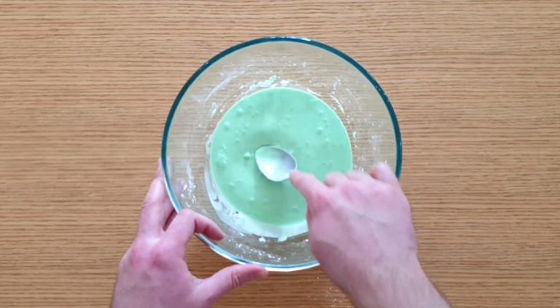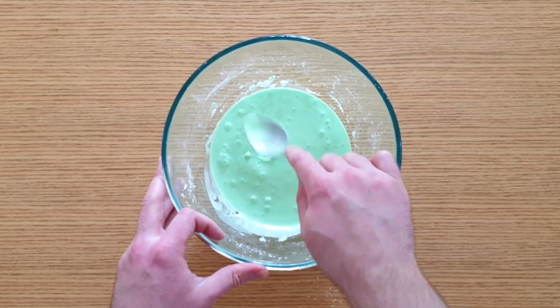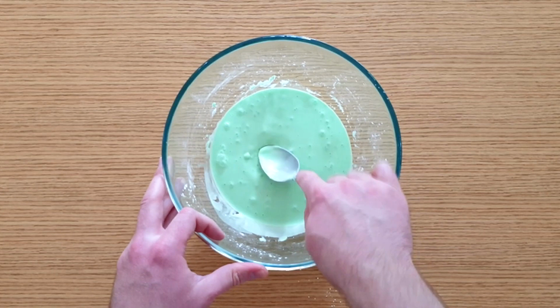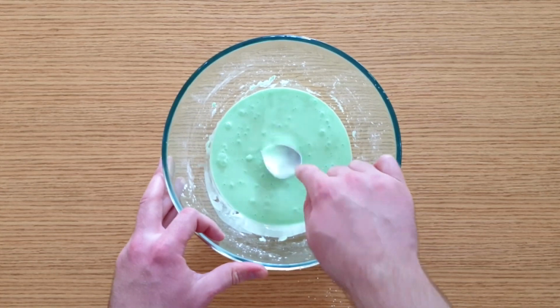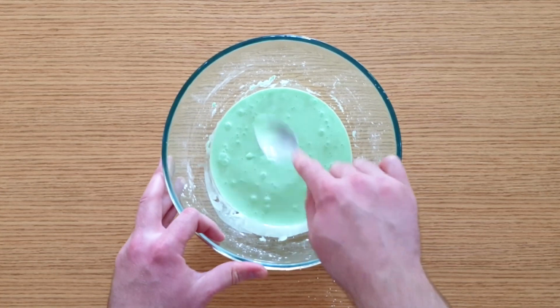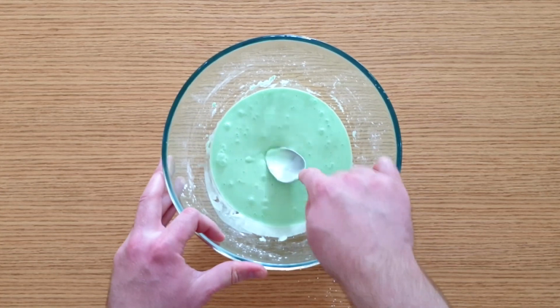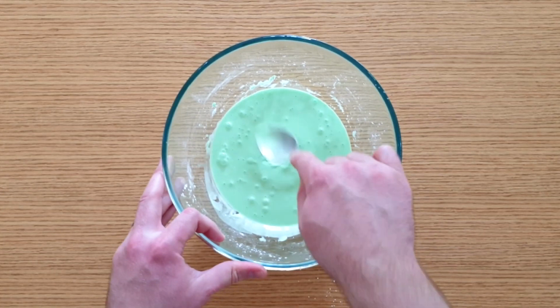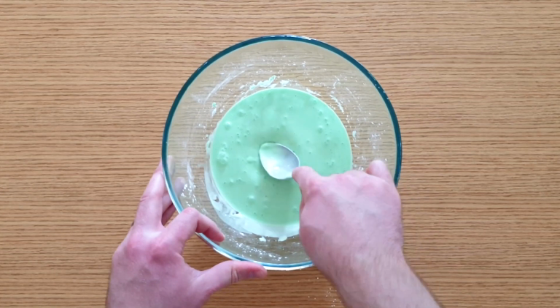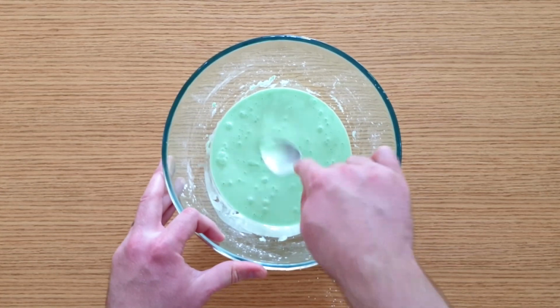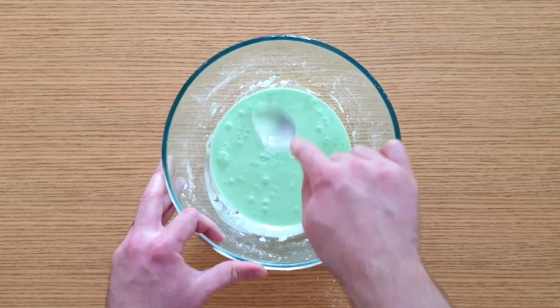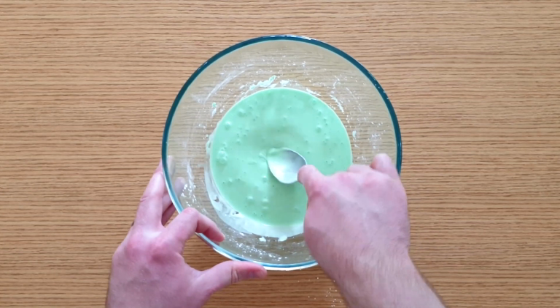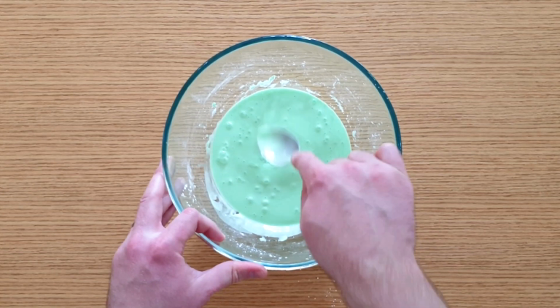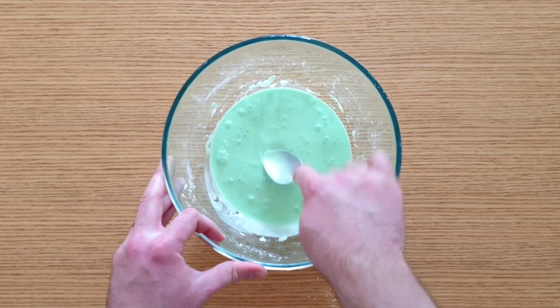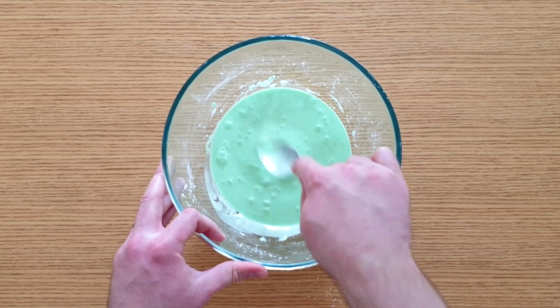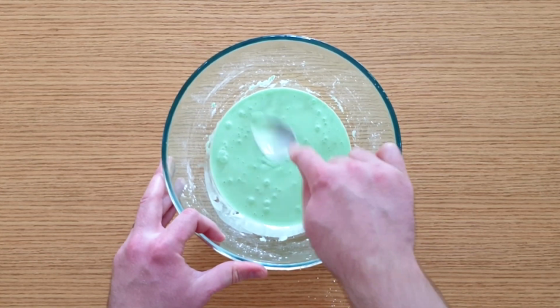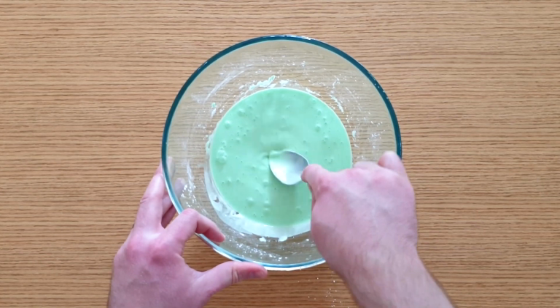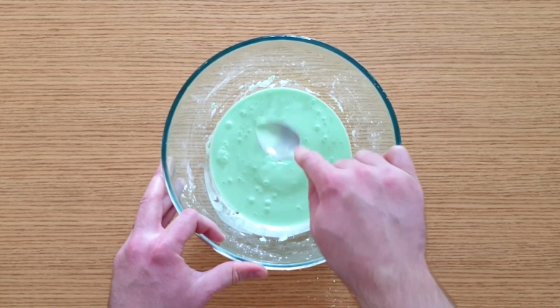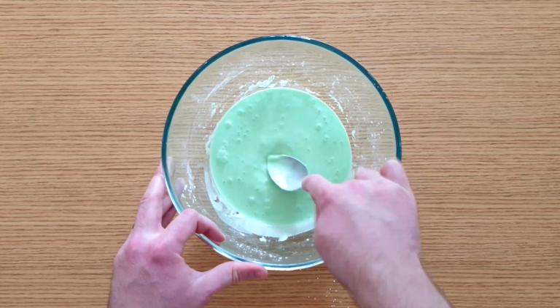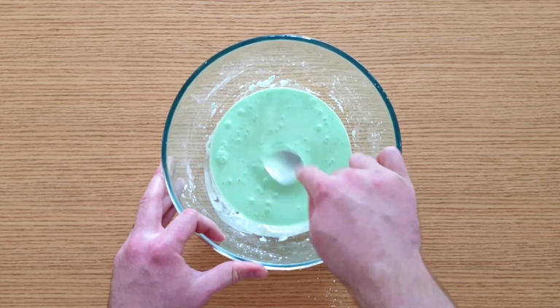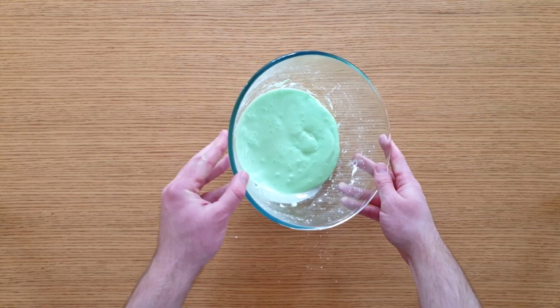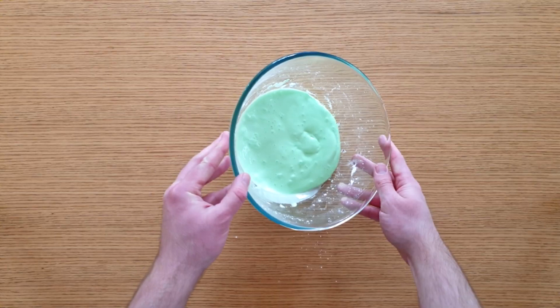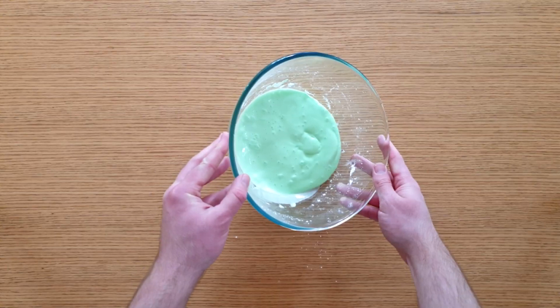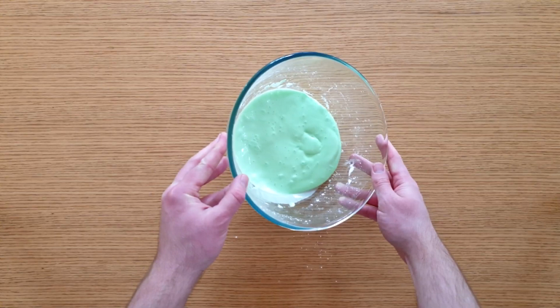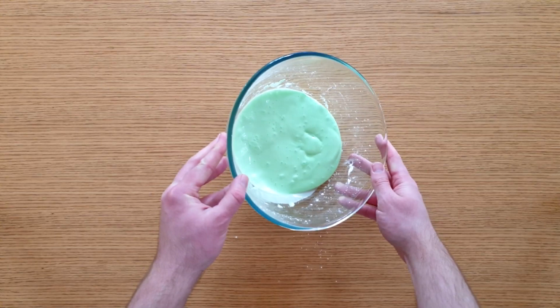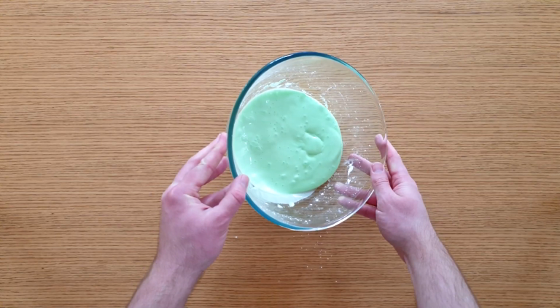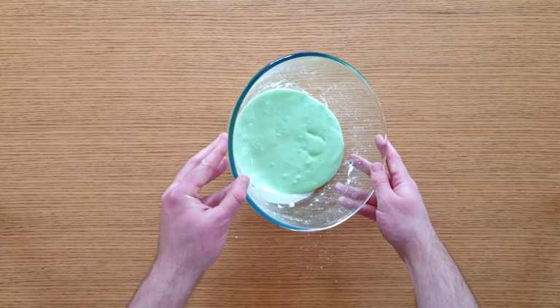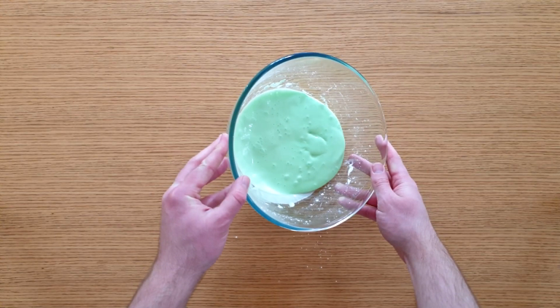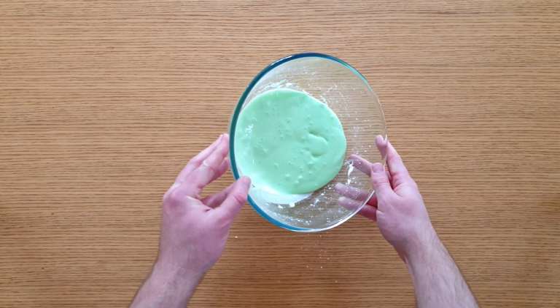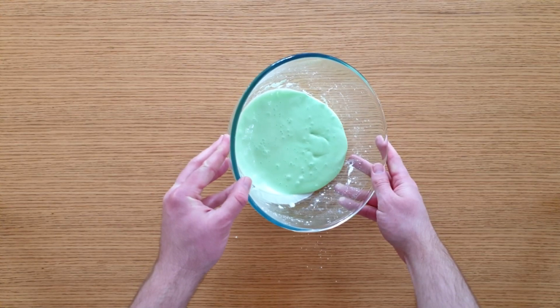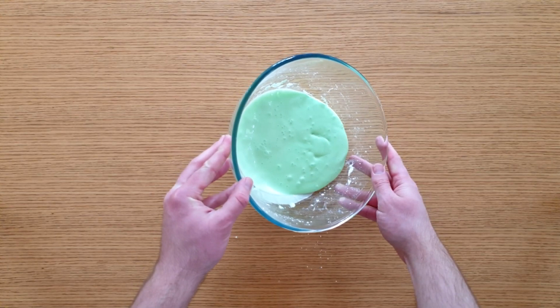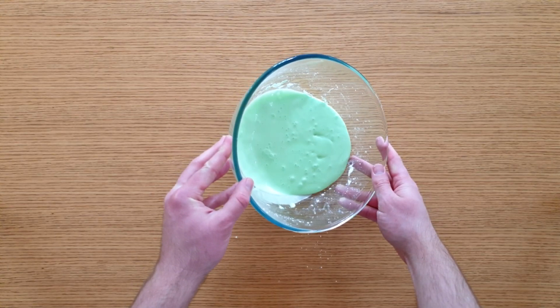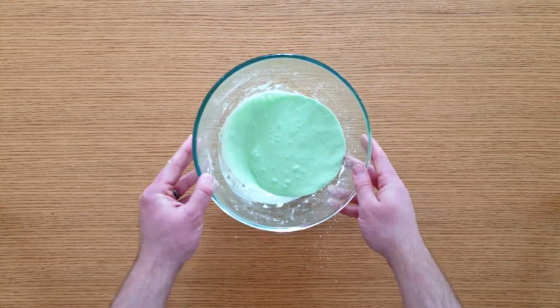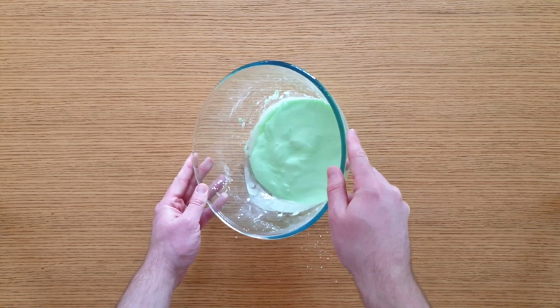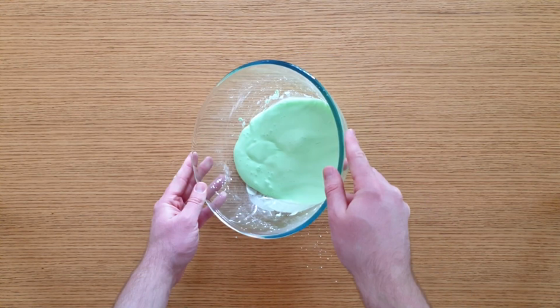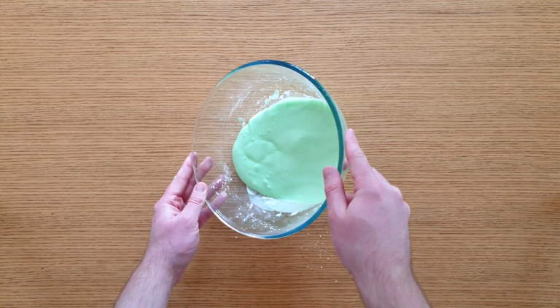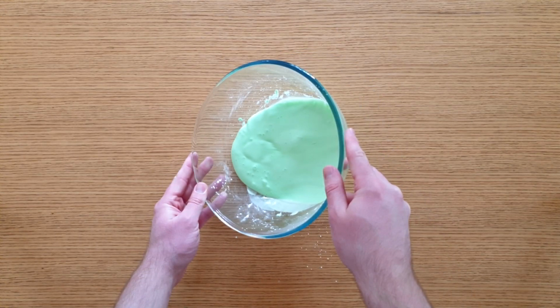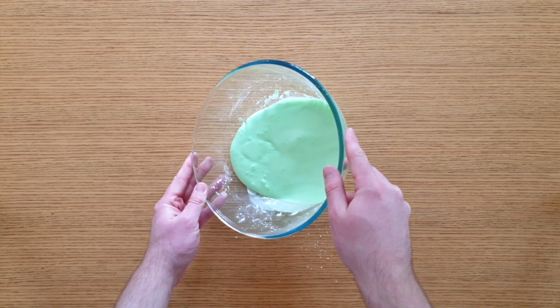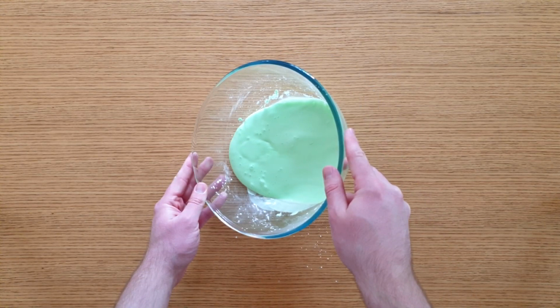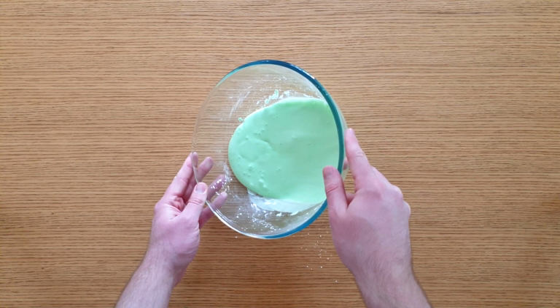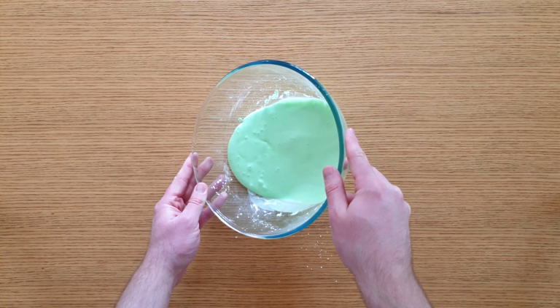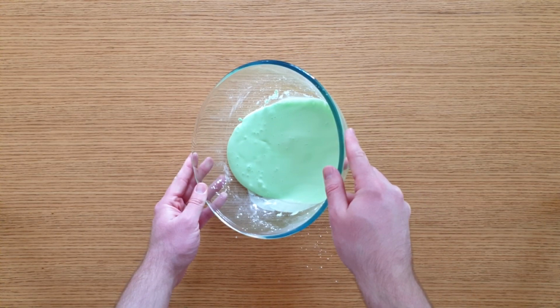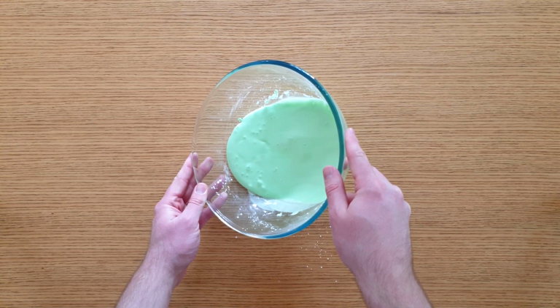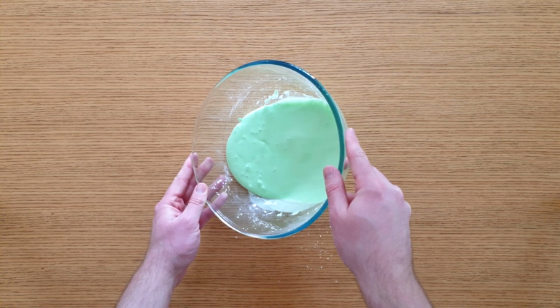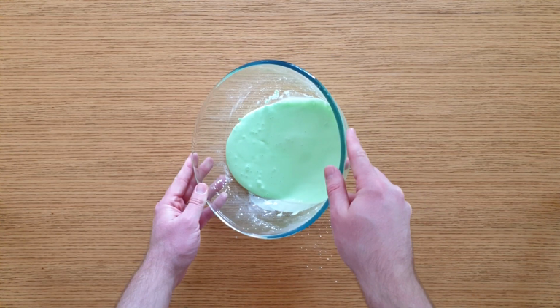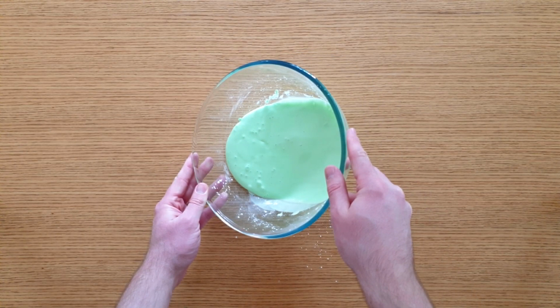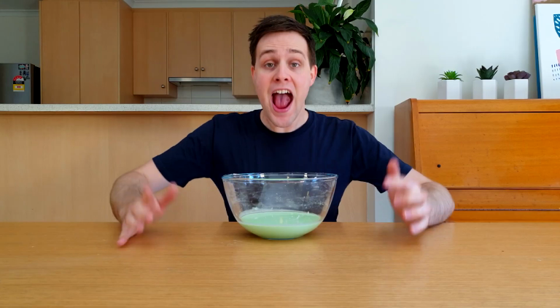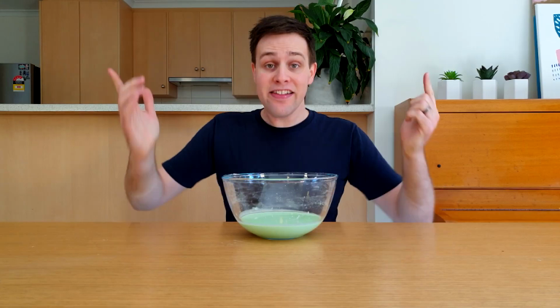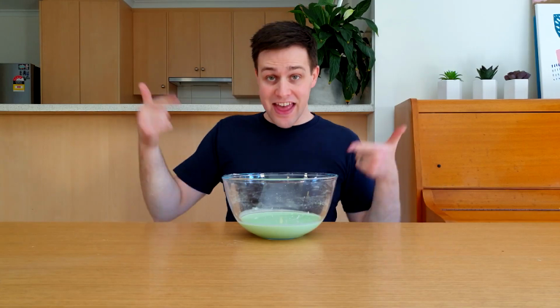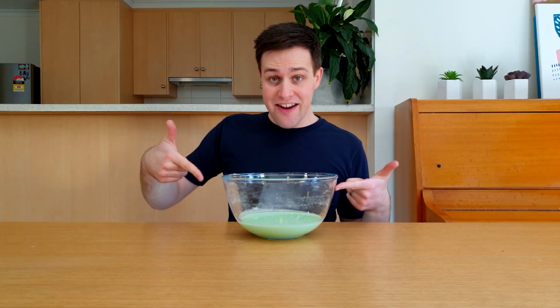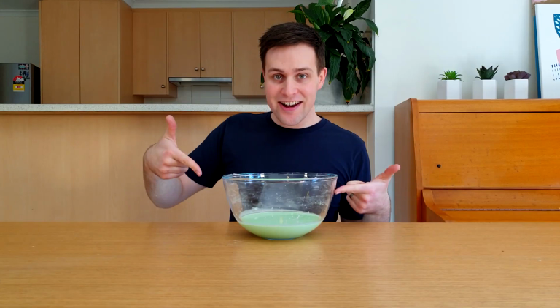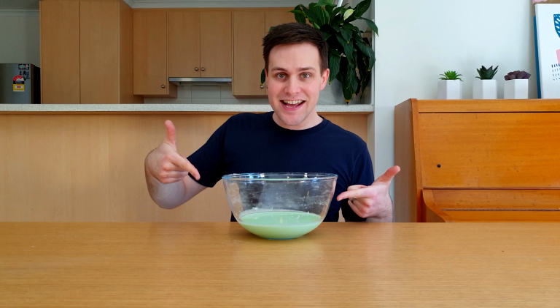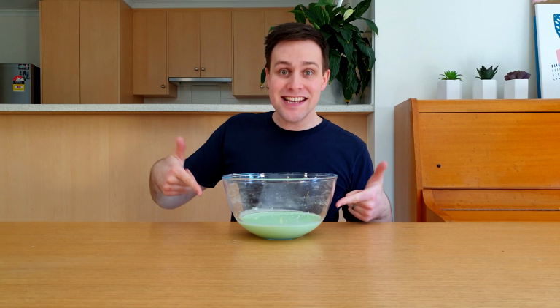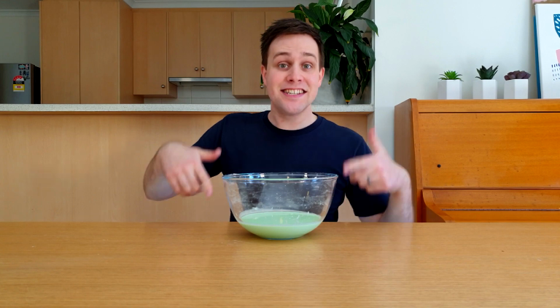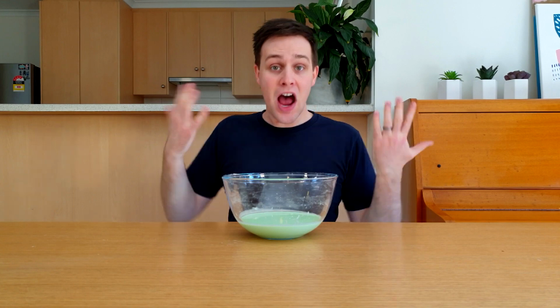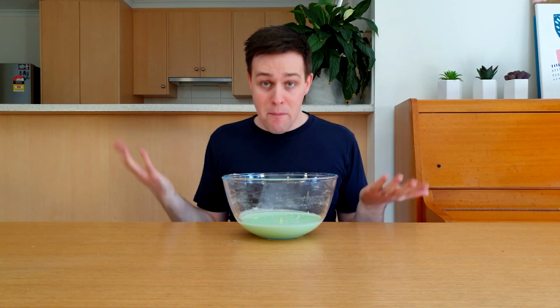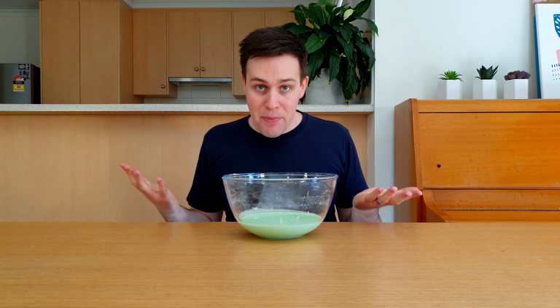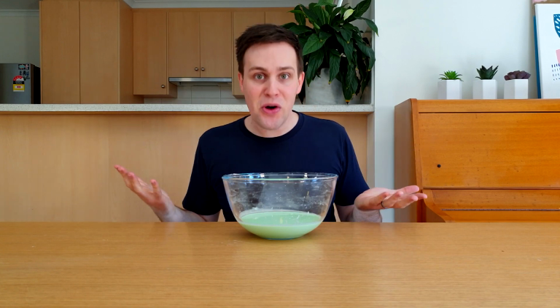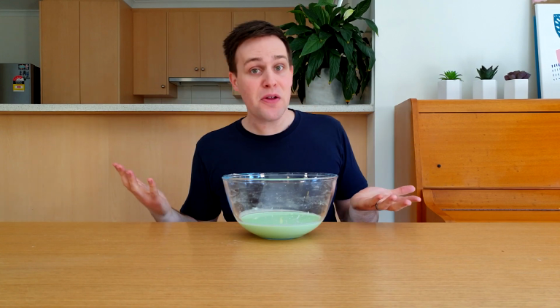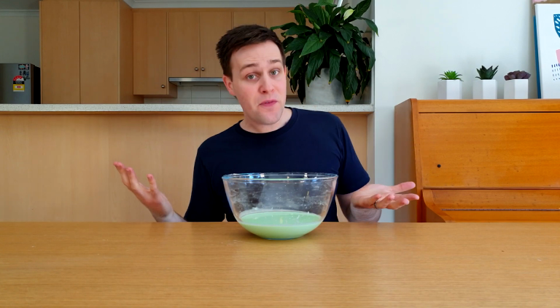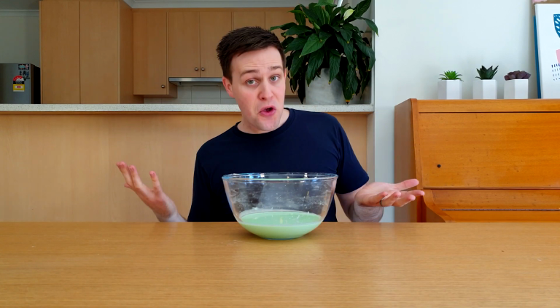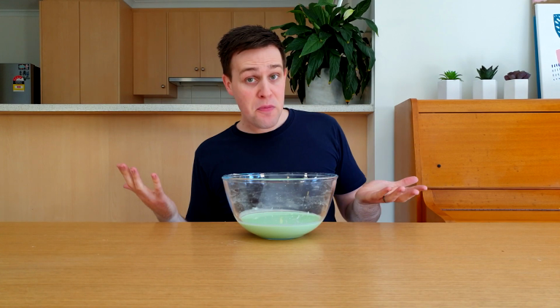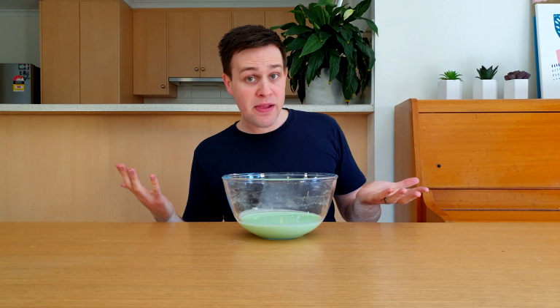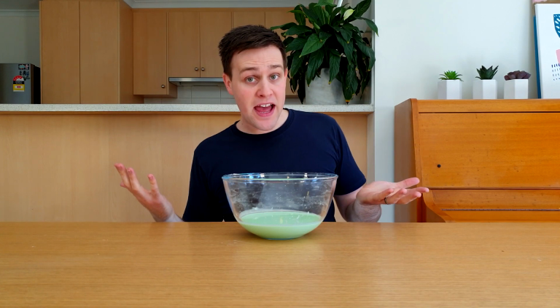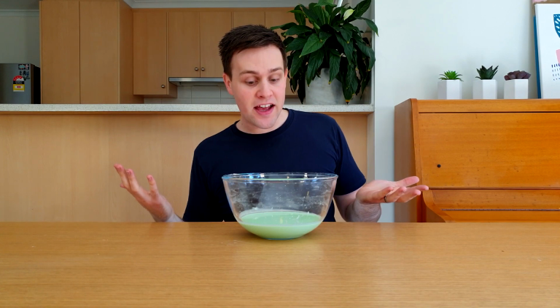It's hard if I hit it with the spoon, but runny if I tip the bowl from side to side. And there it is, a bowl of oobleck!